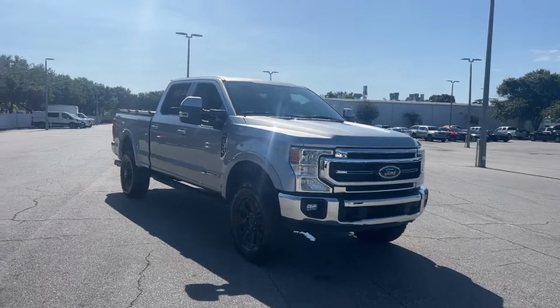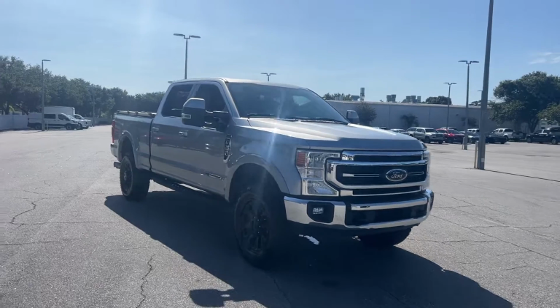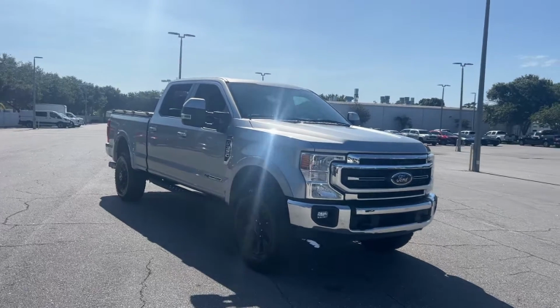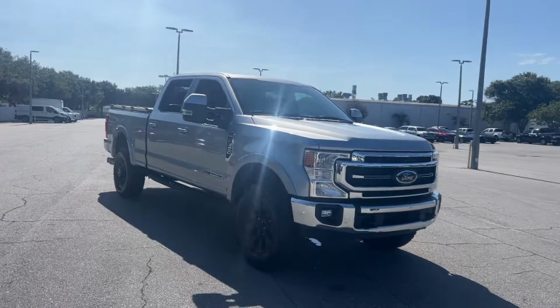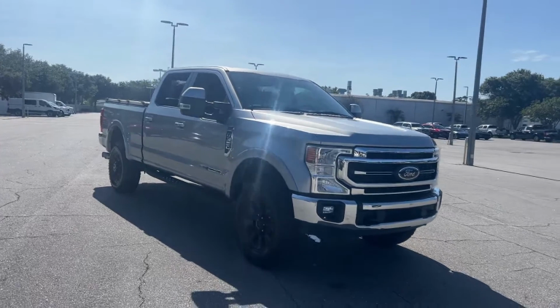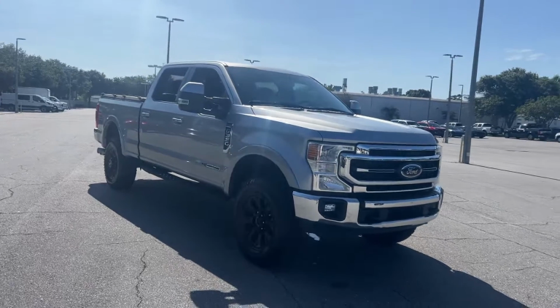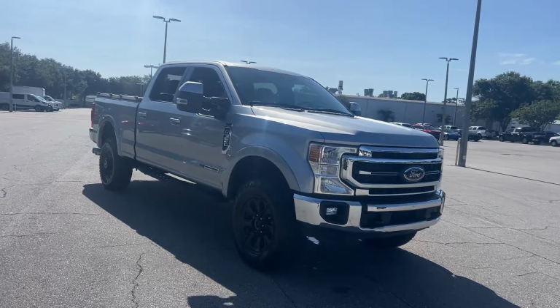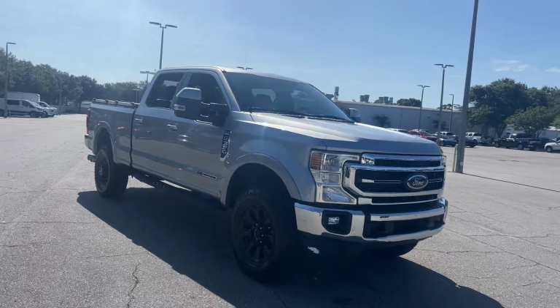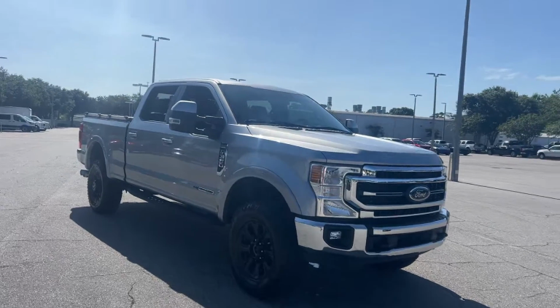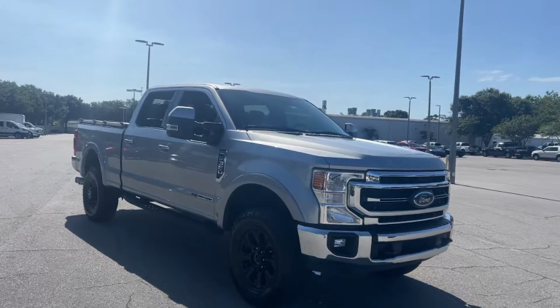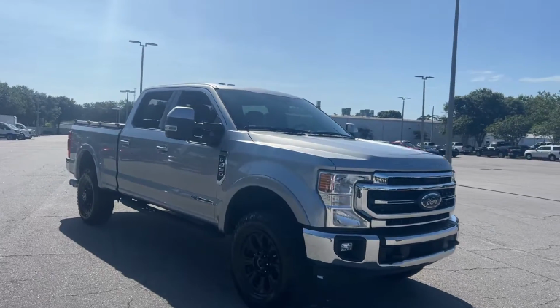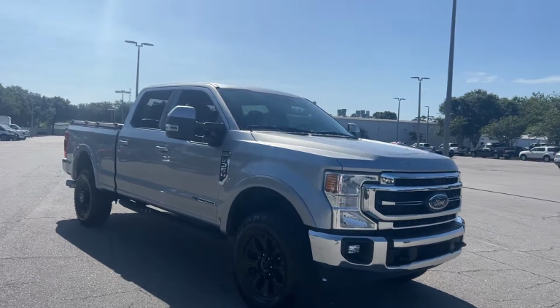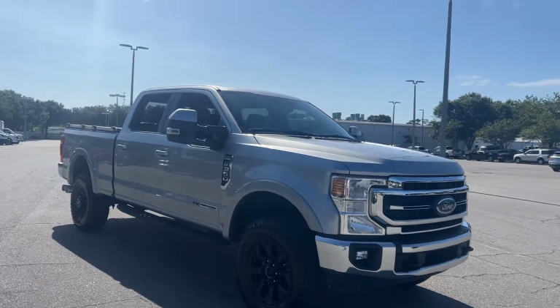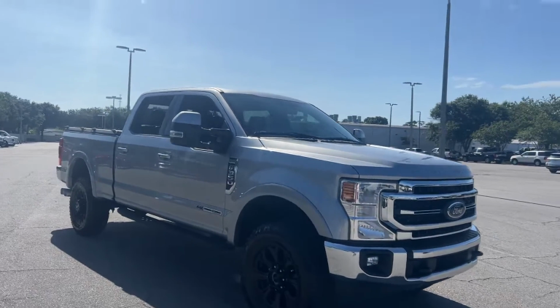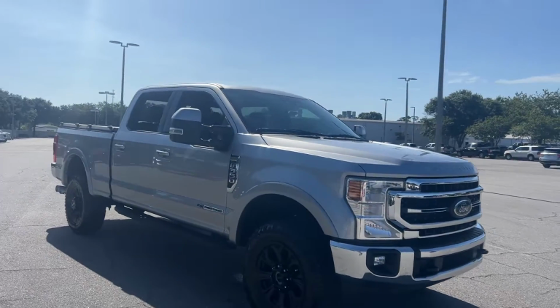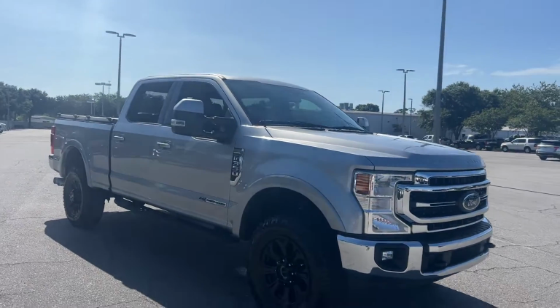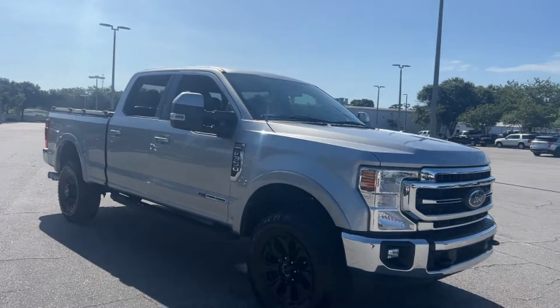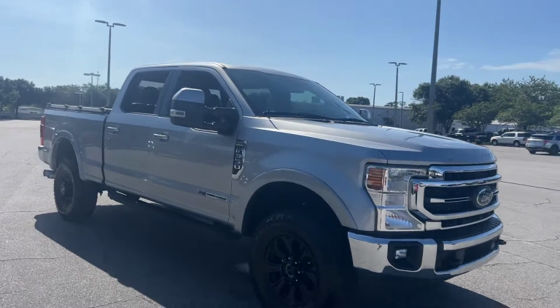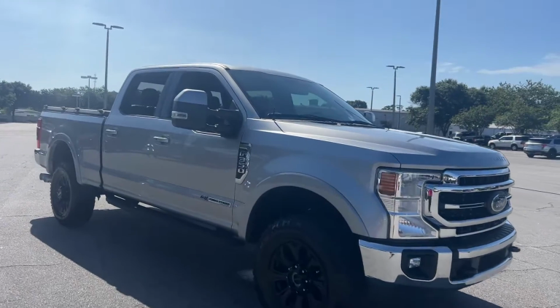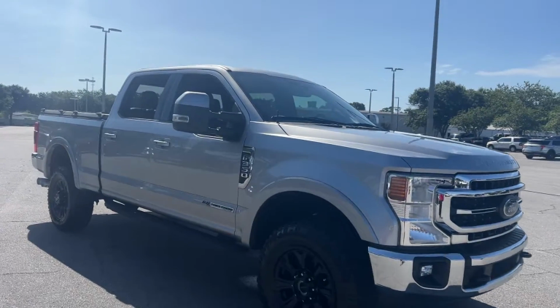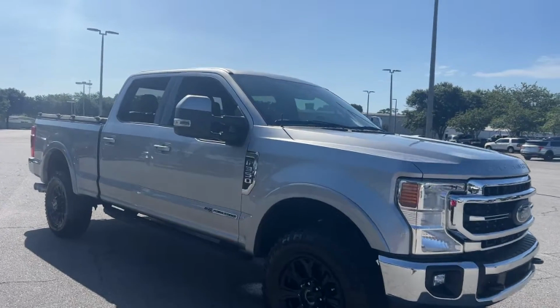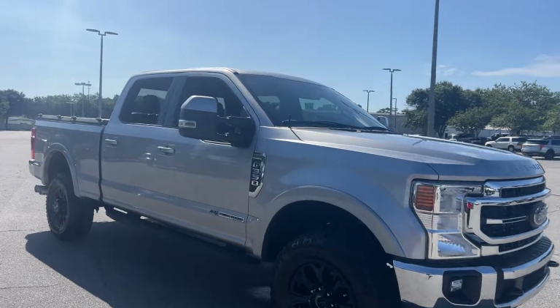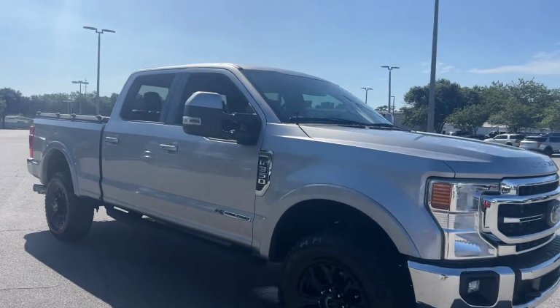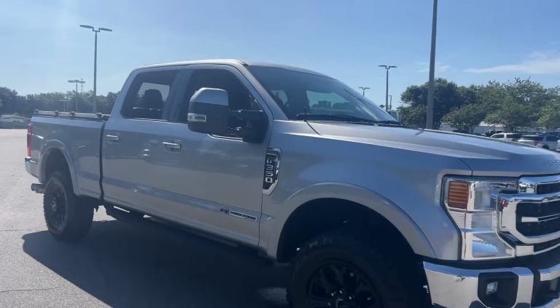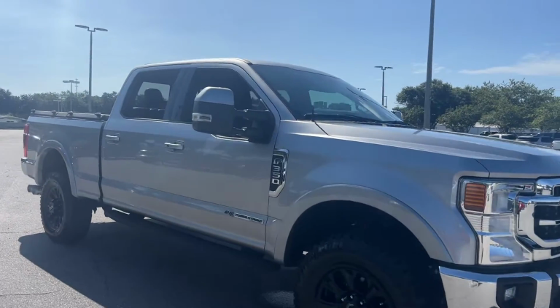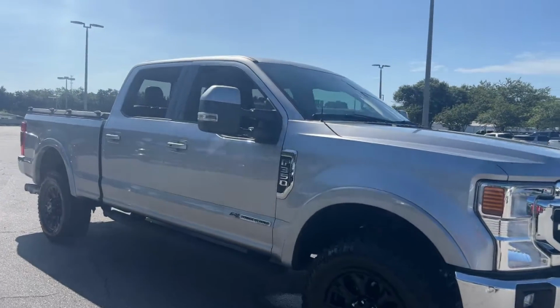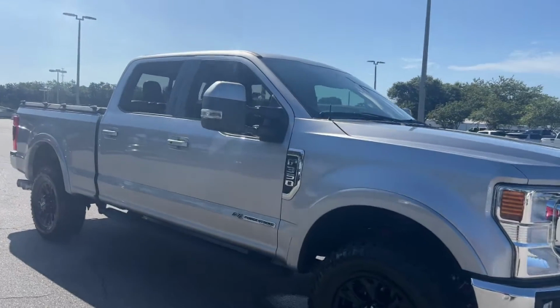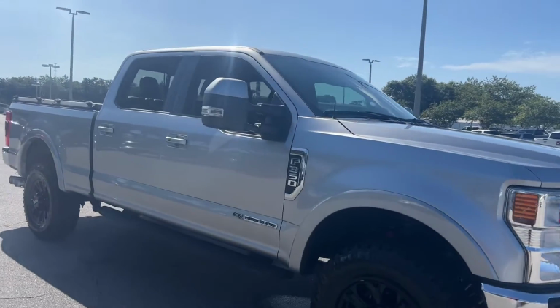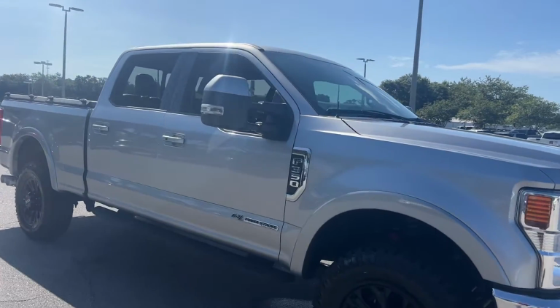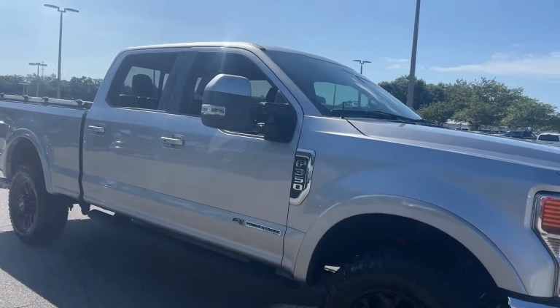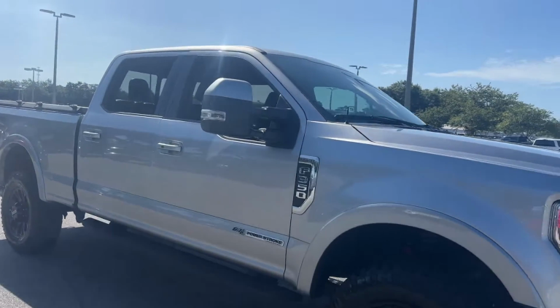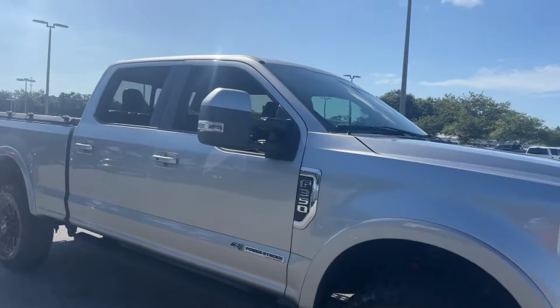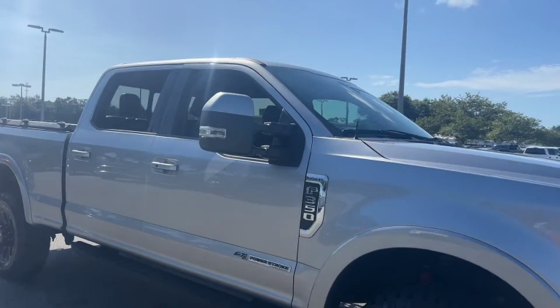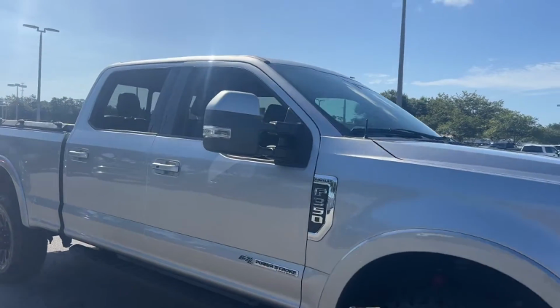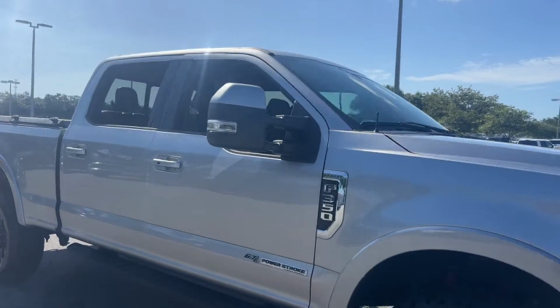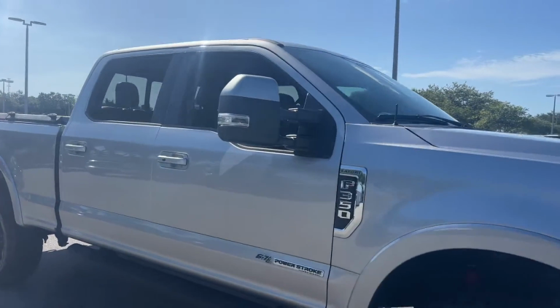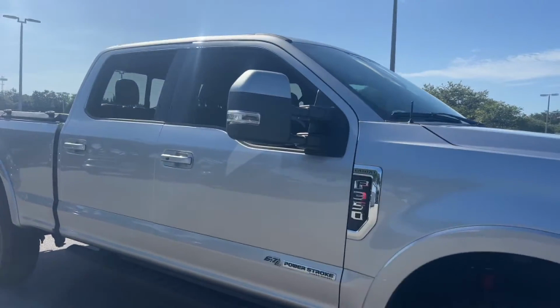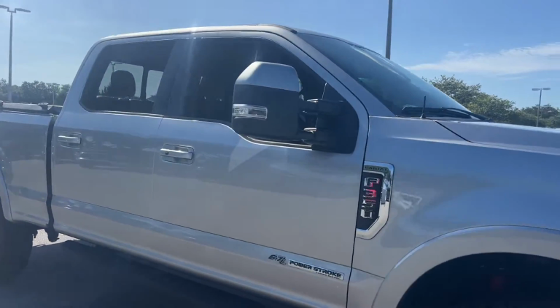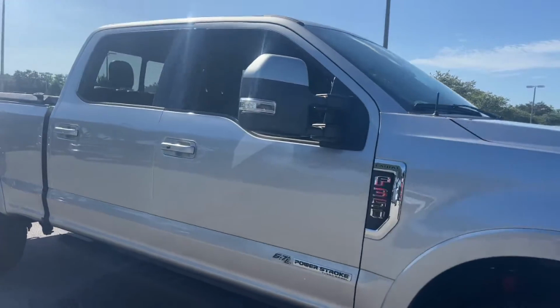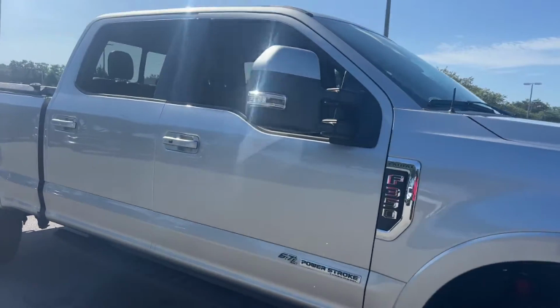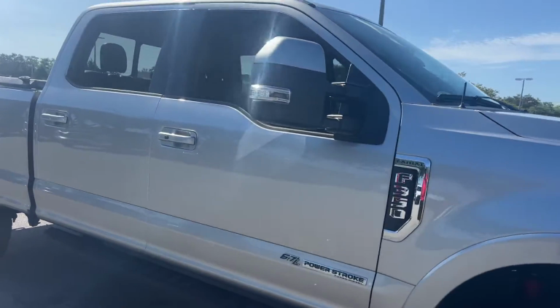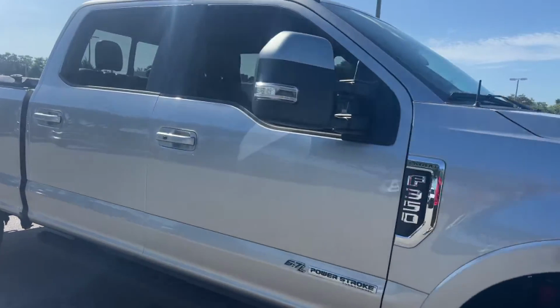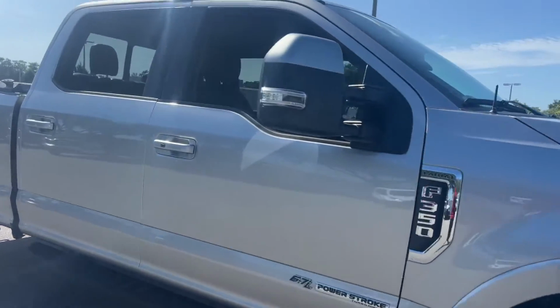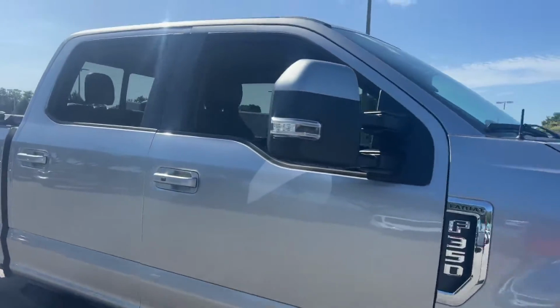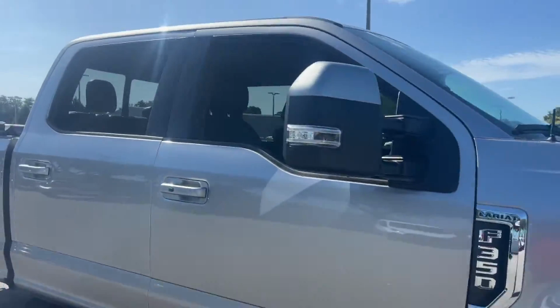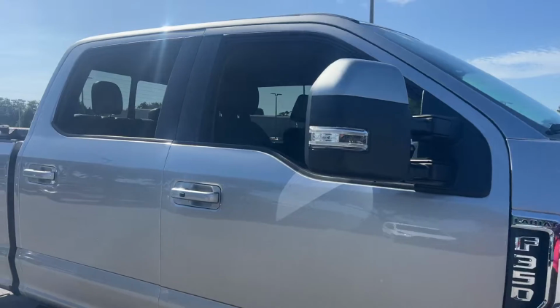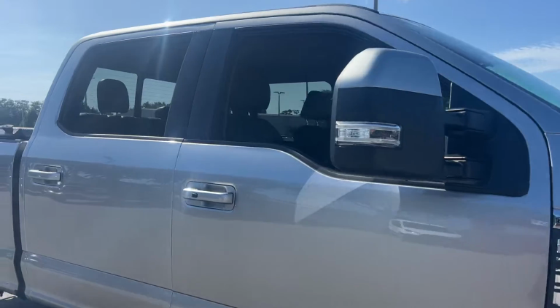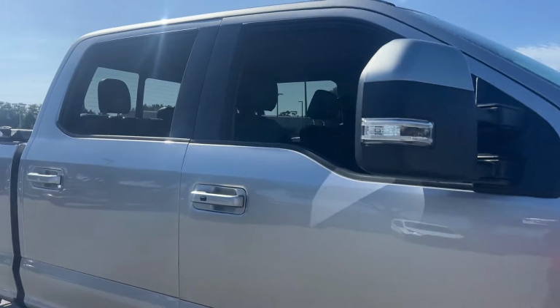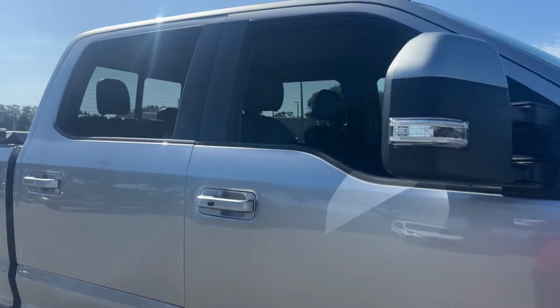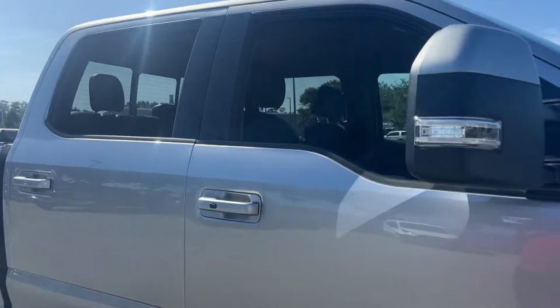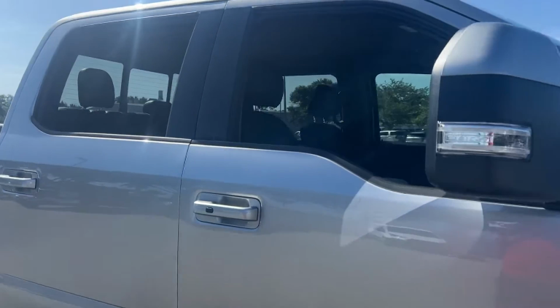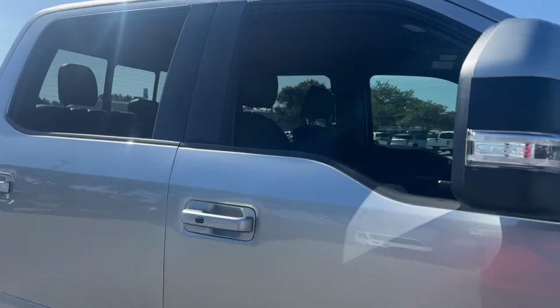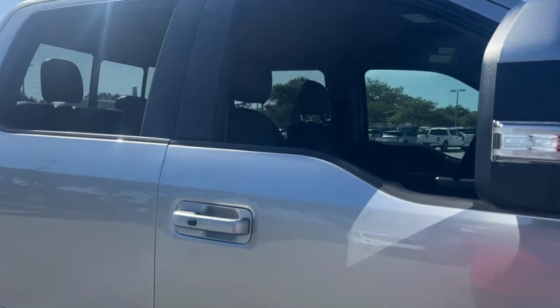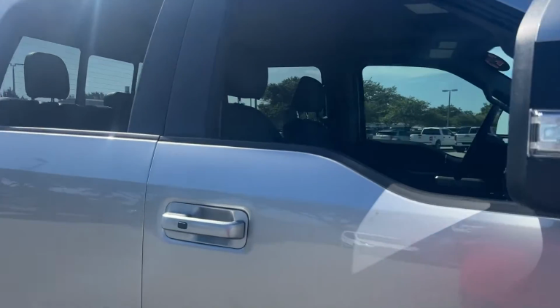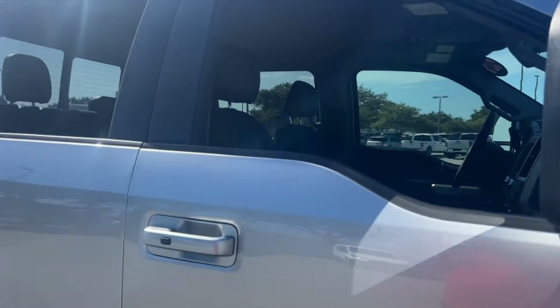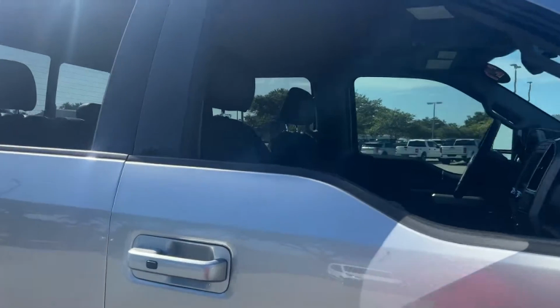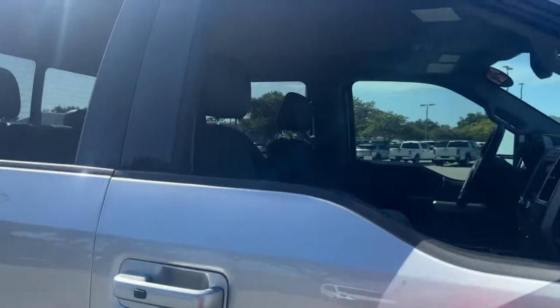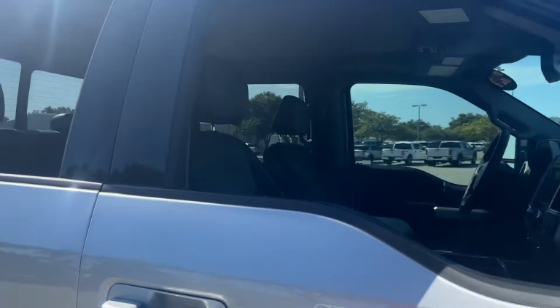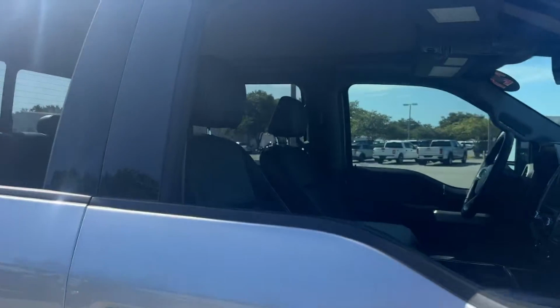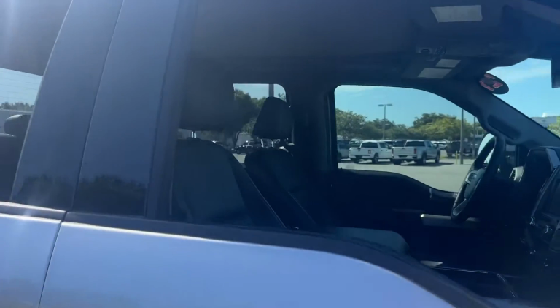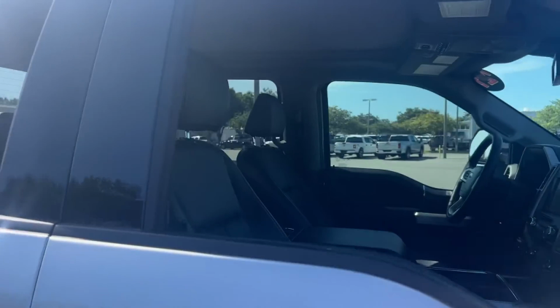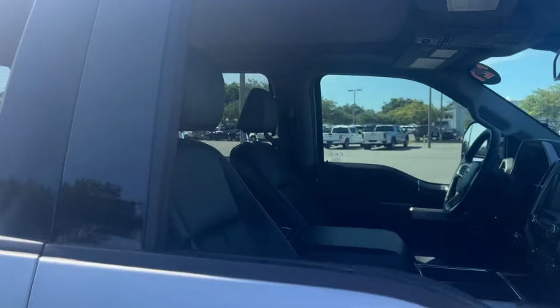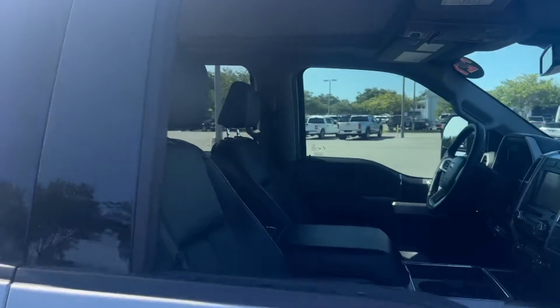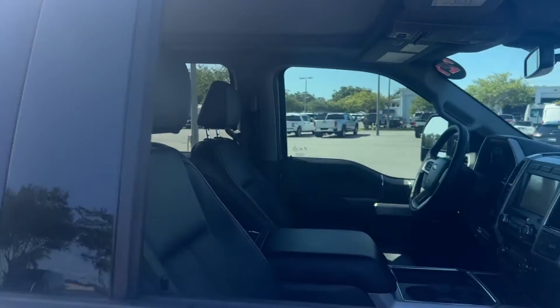This is a 2021 Ford F-350 SuperCrew Lariat, silver over black leather interior.